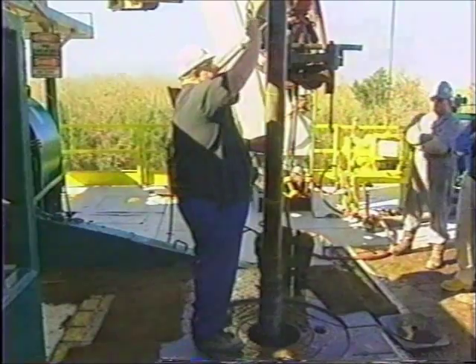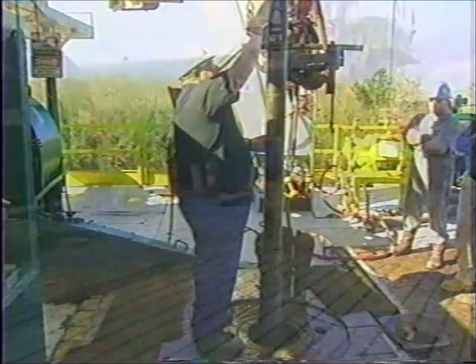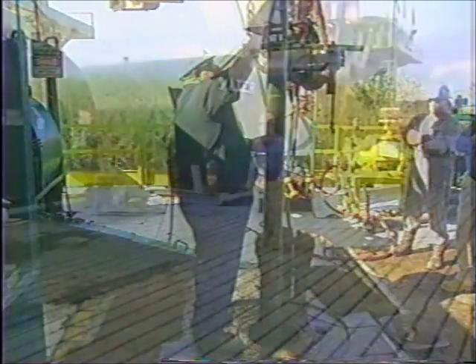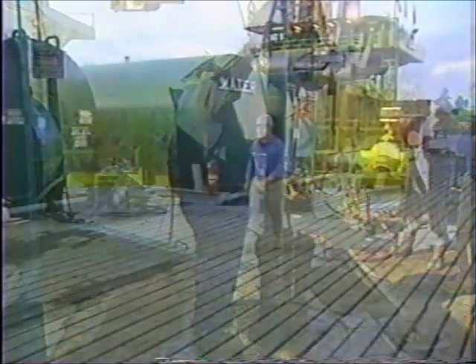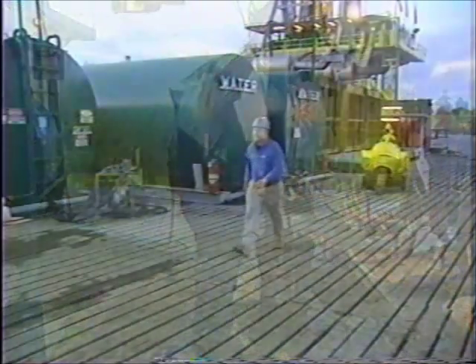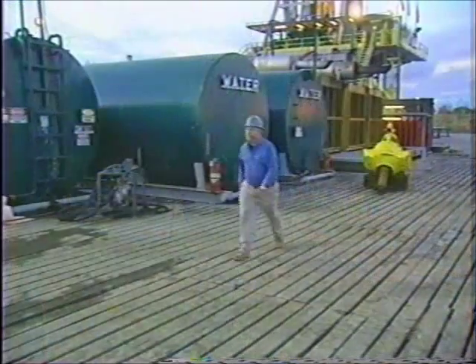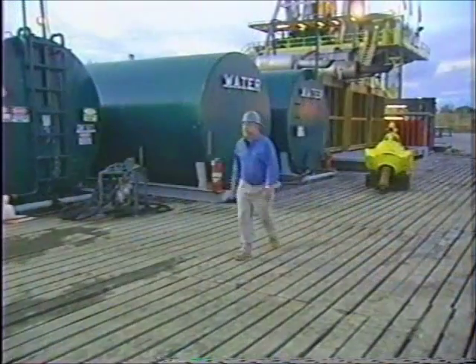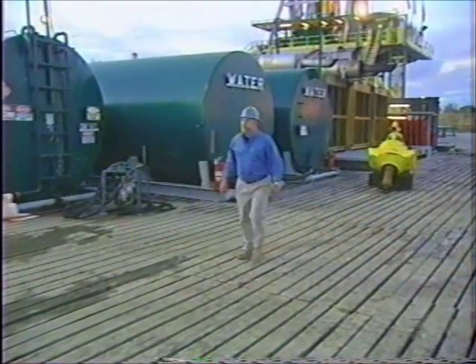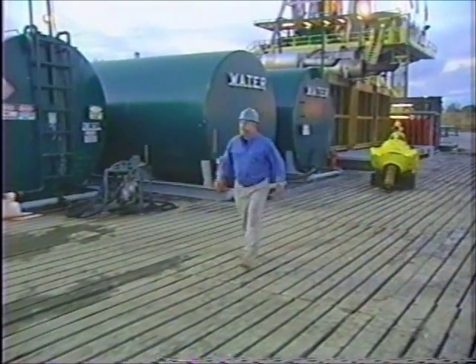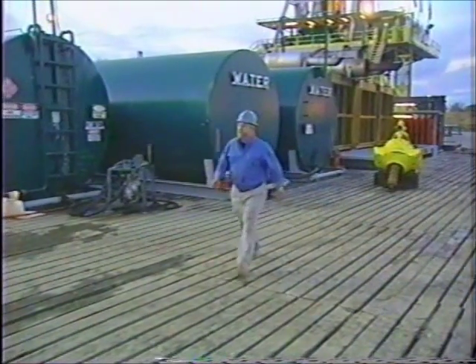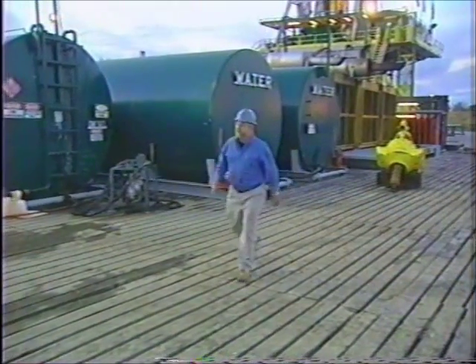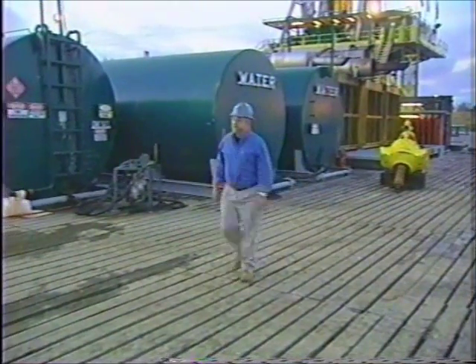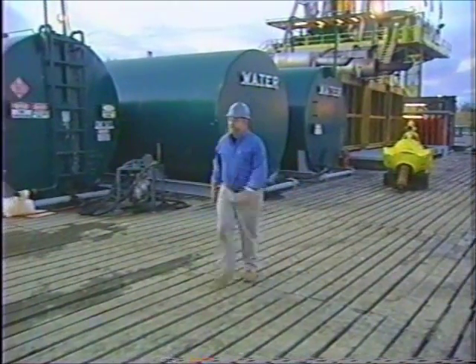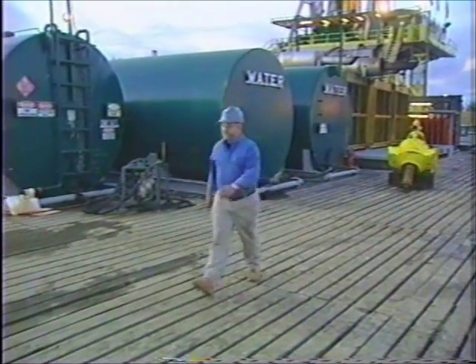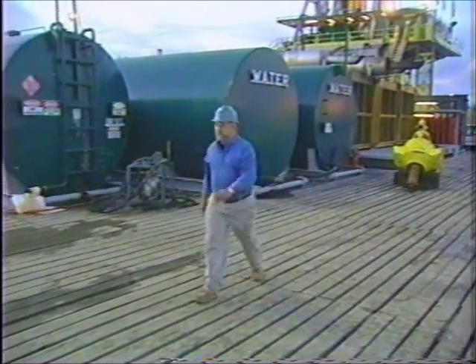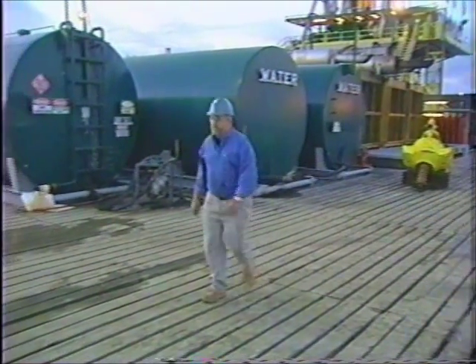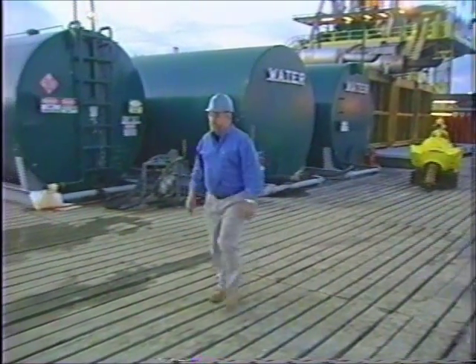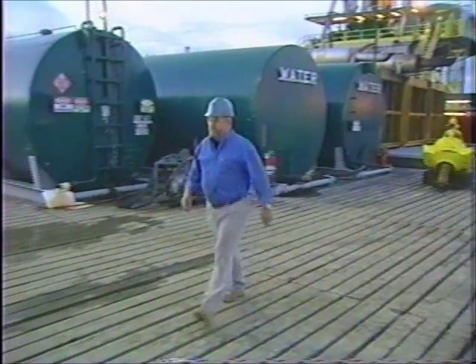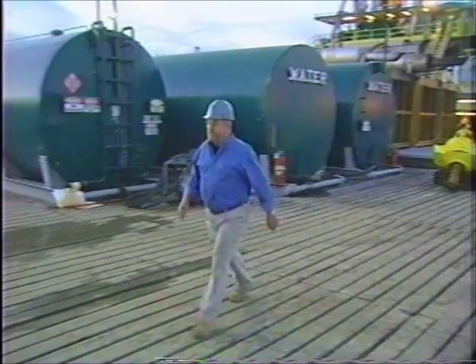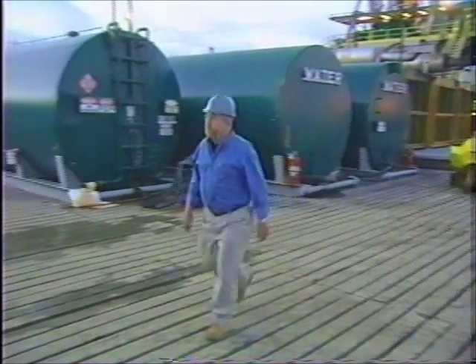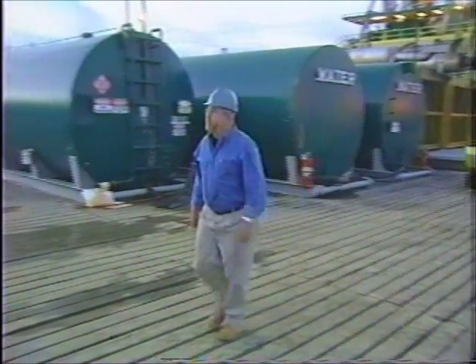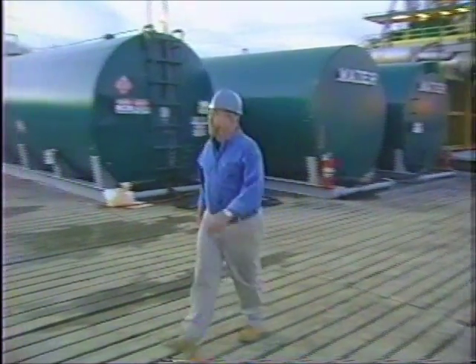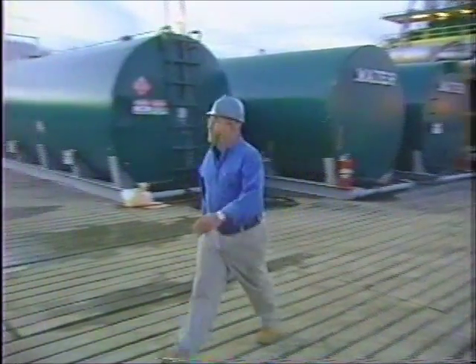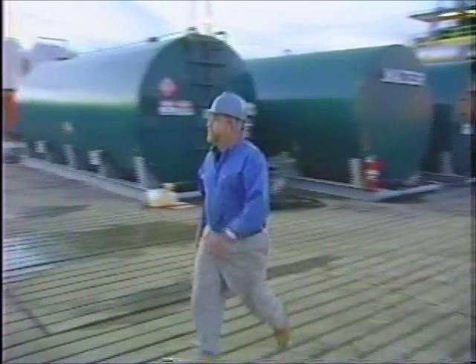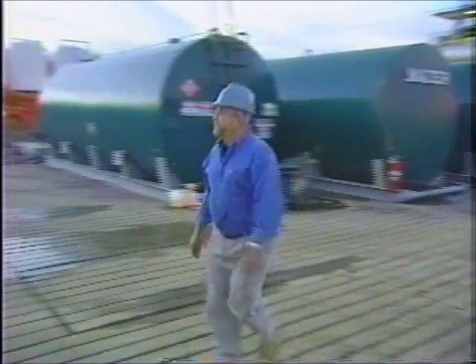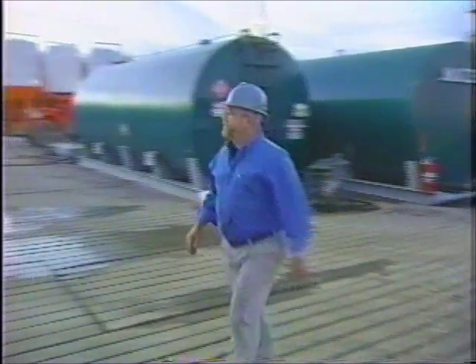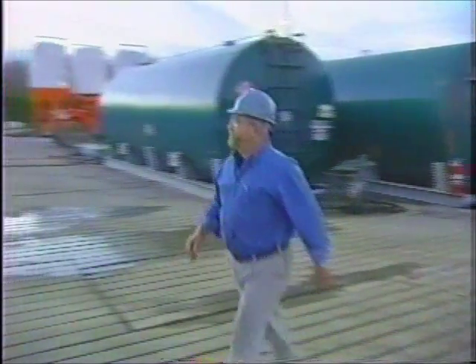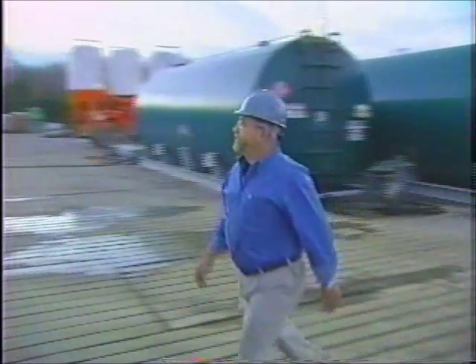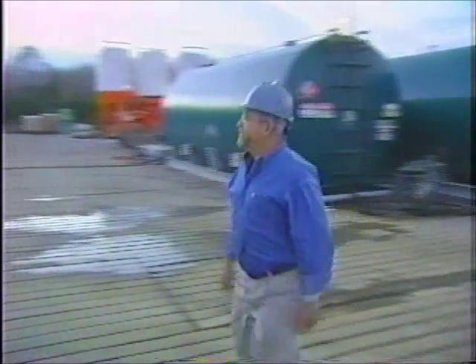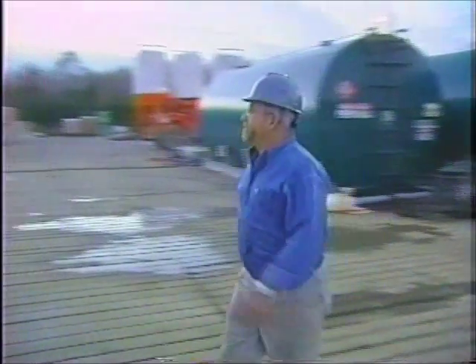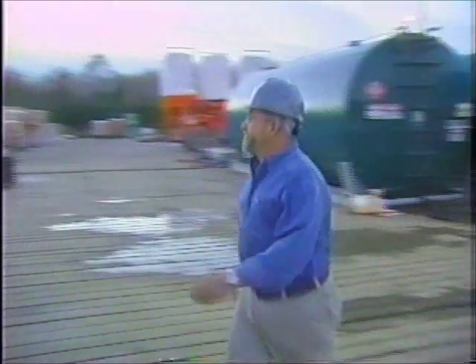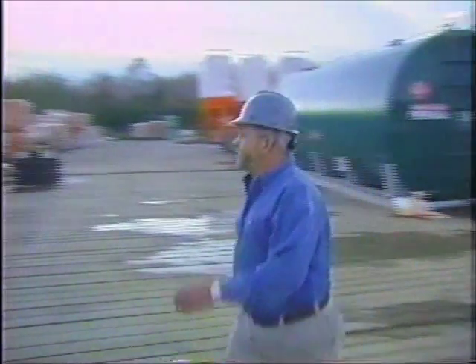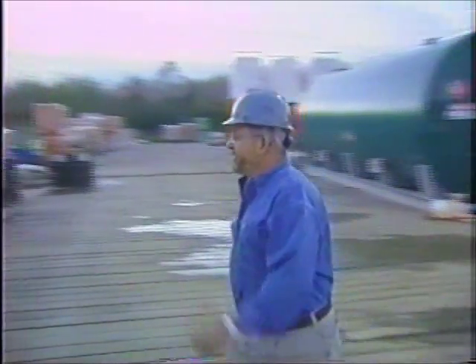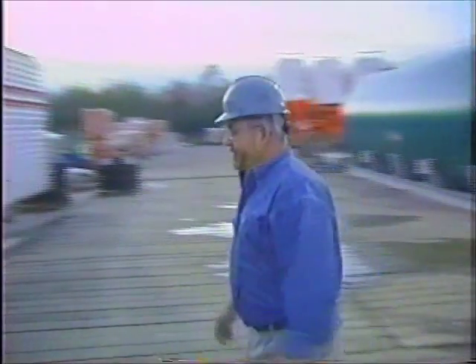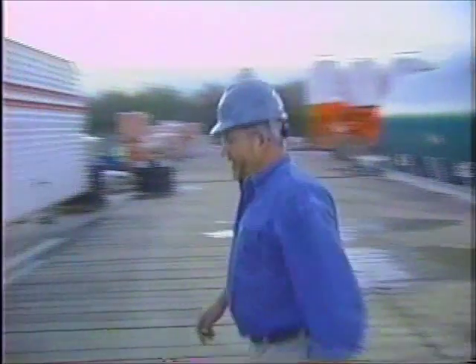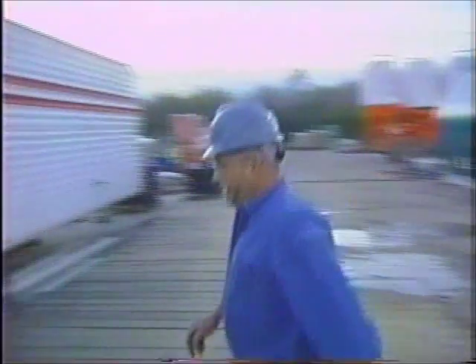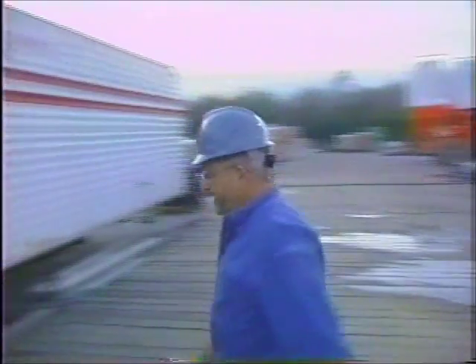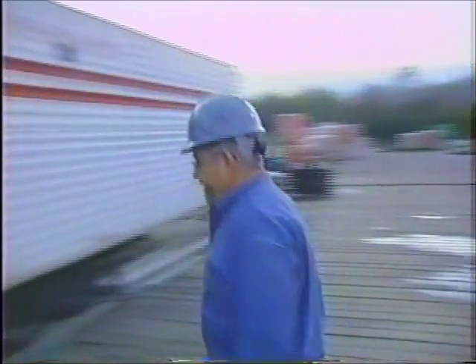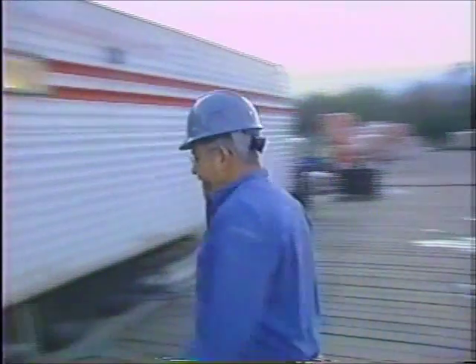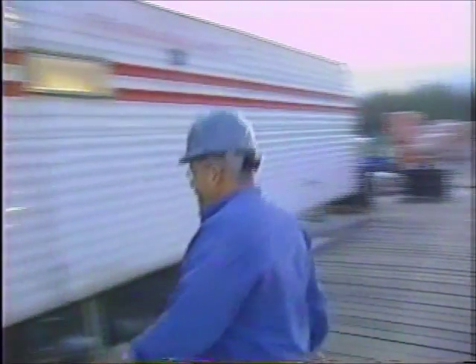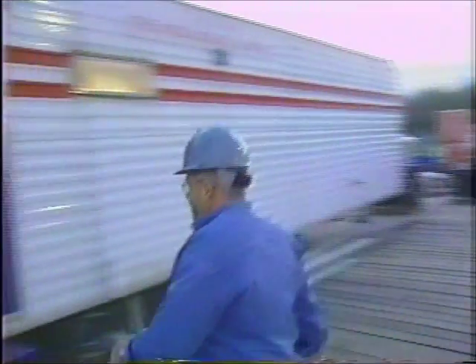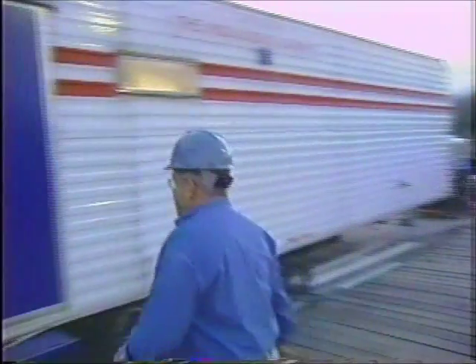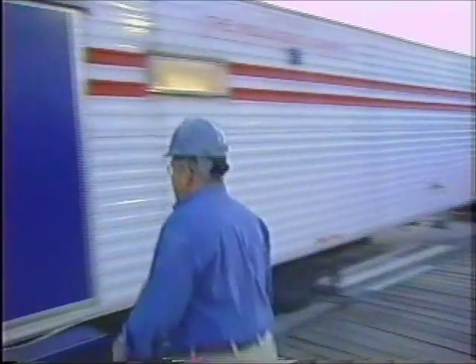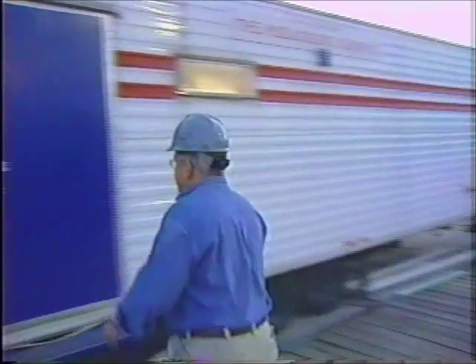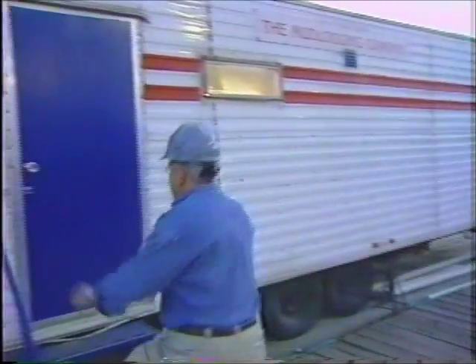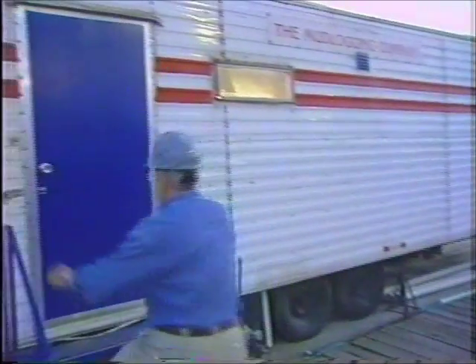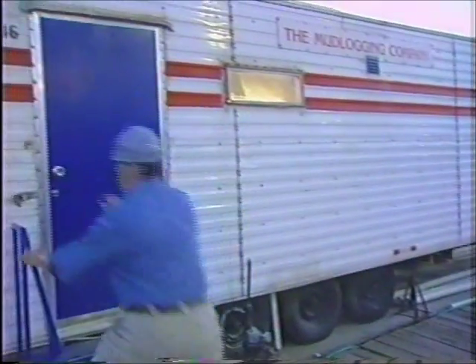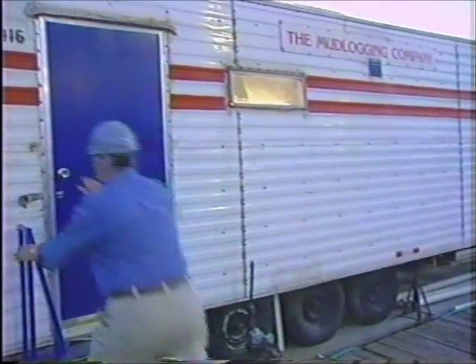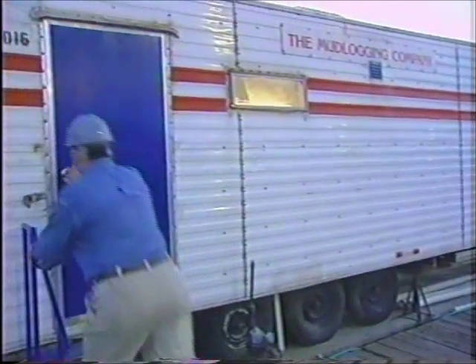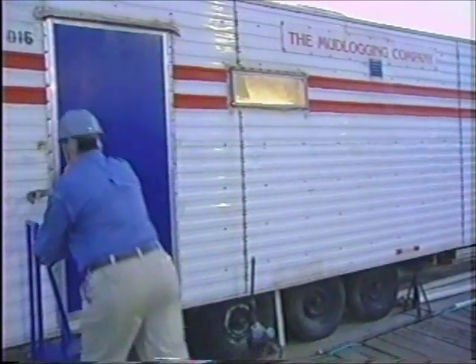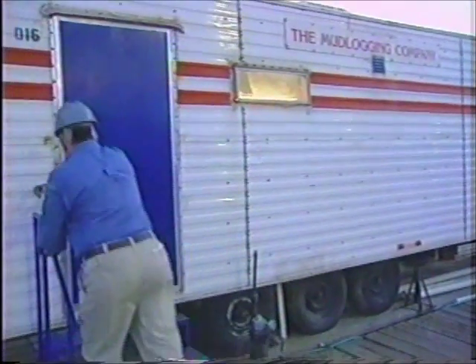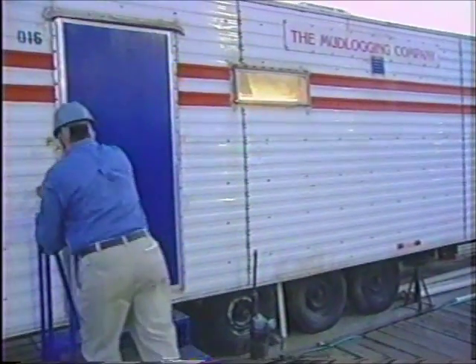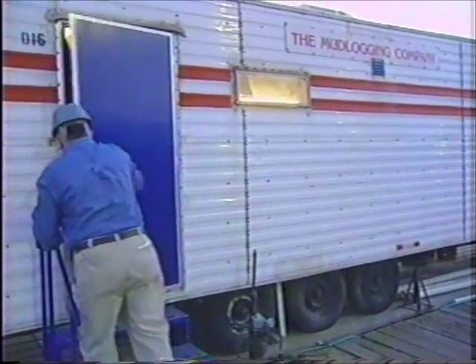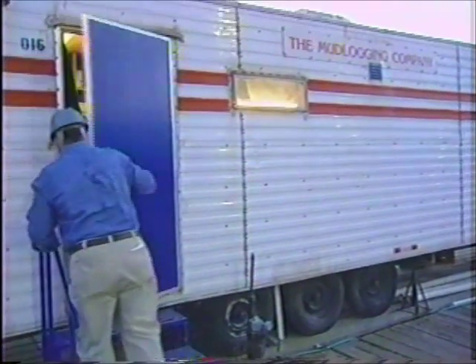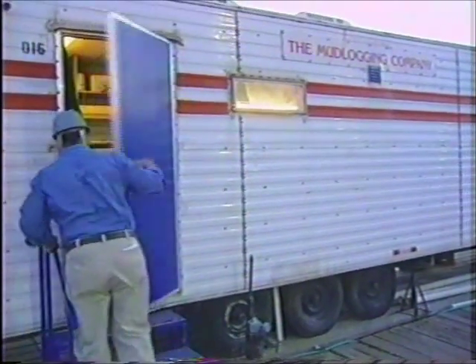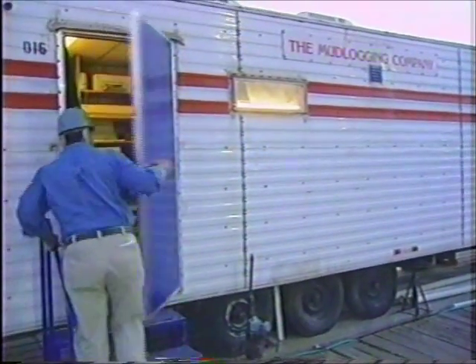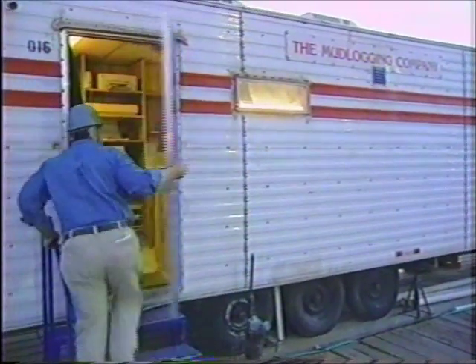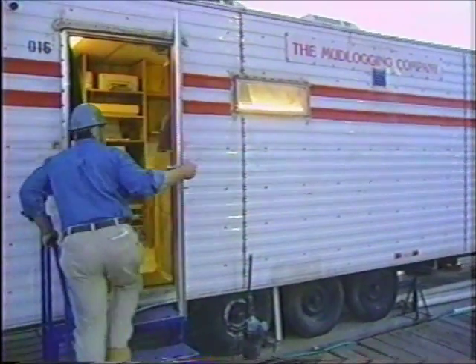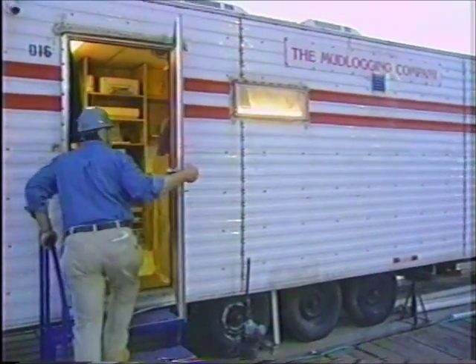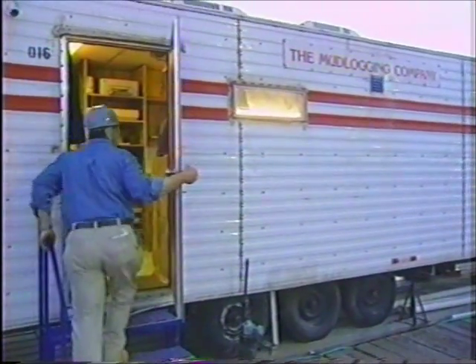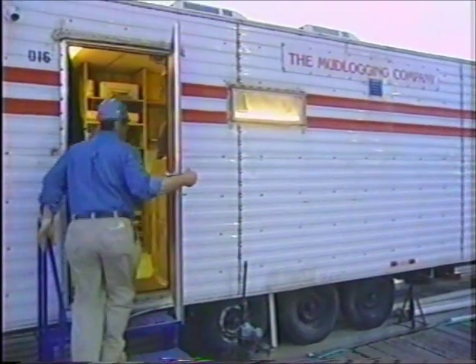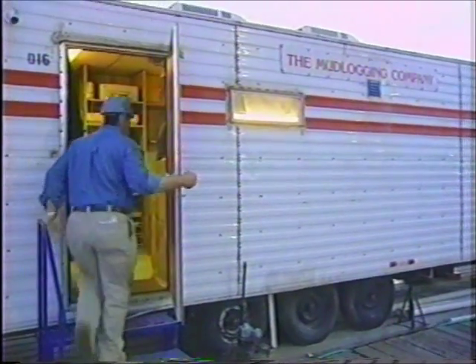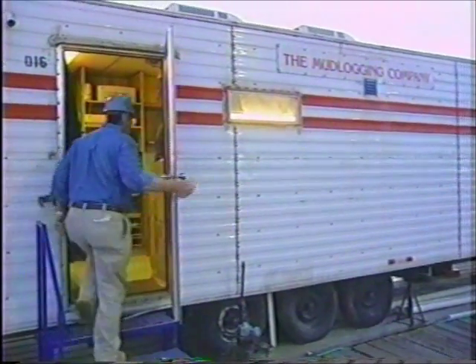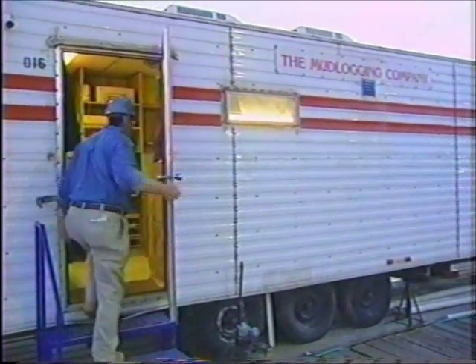To see how we're doing, I stopped by the logging office where the samples from the bottom of the hole were being analyzed.